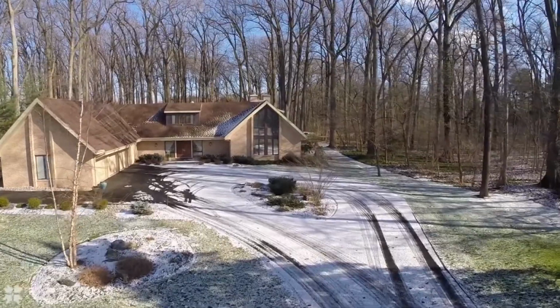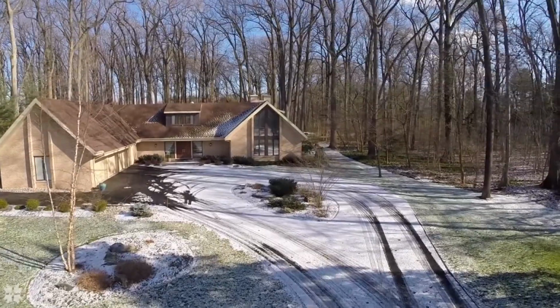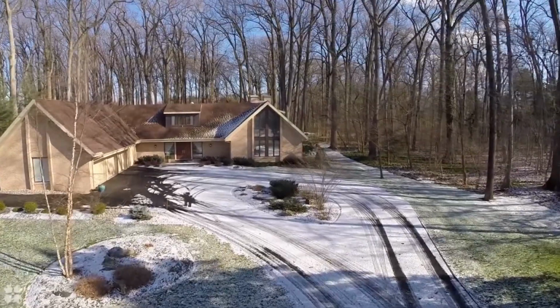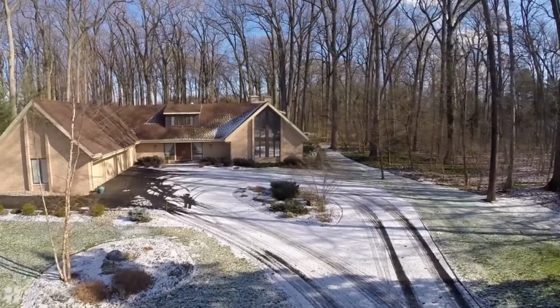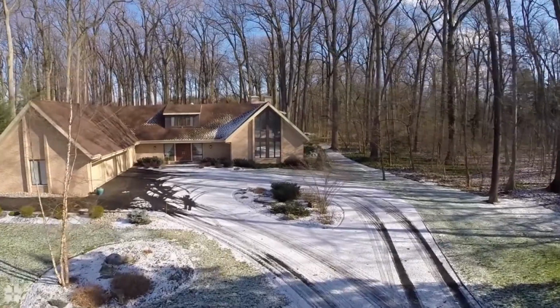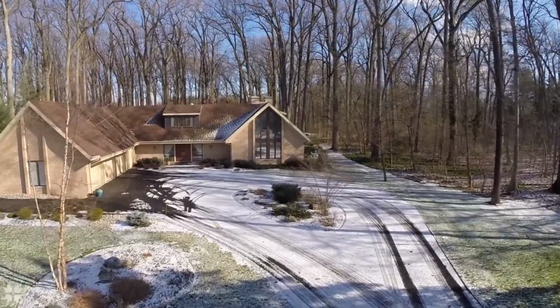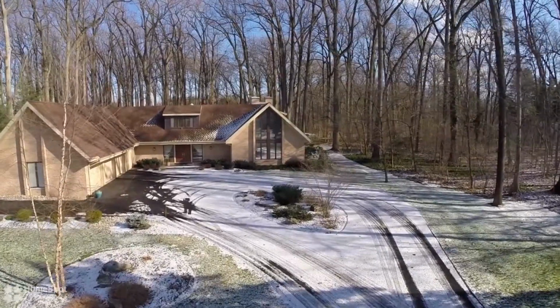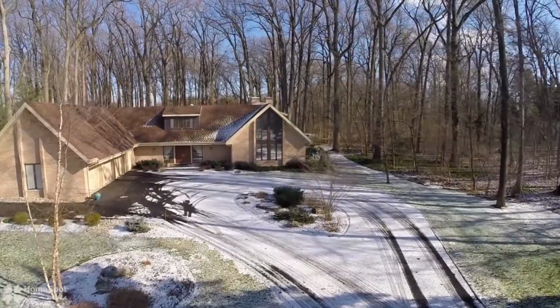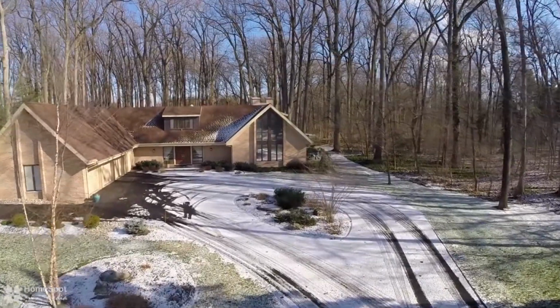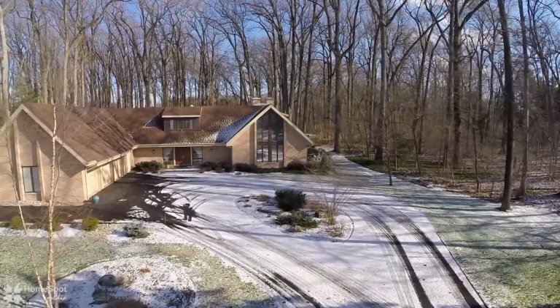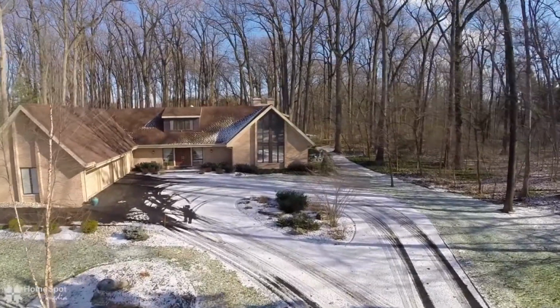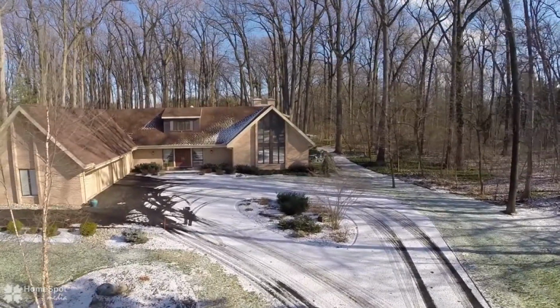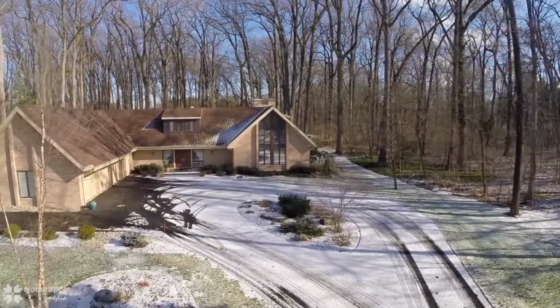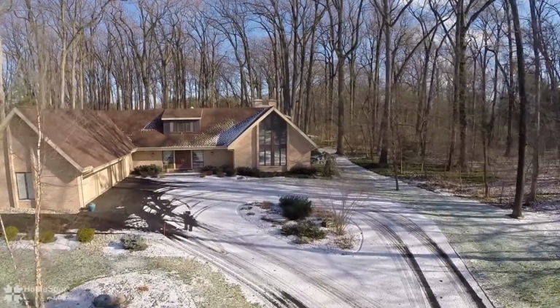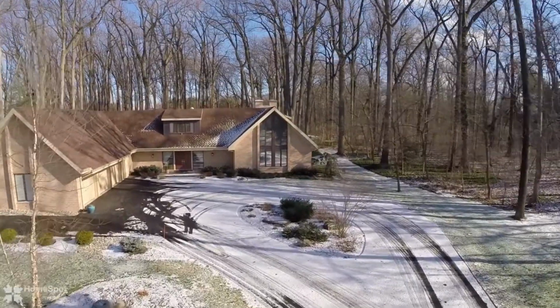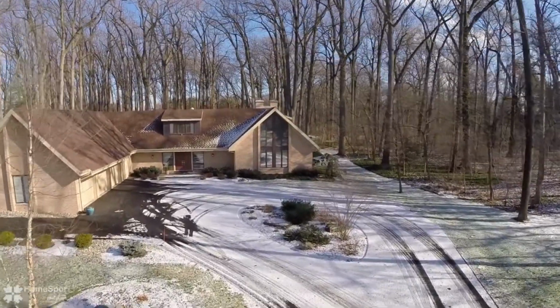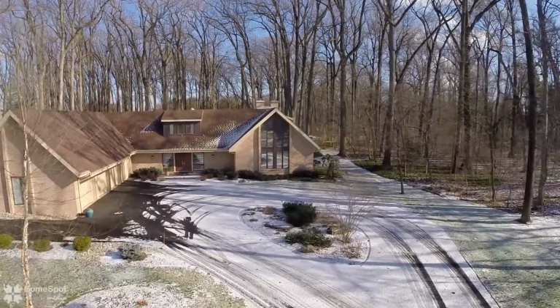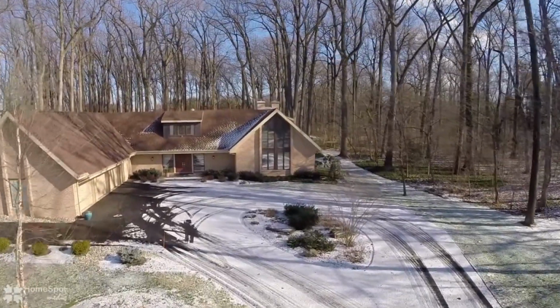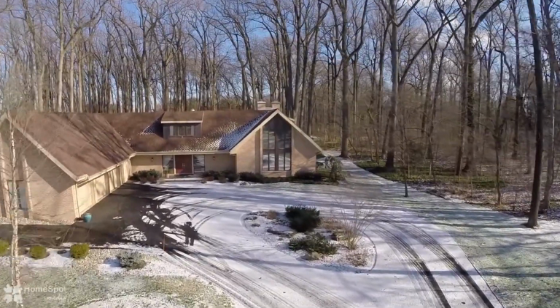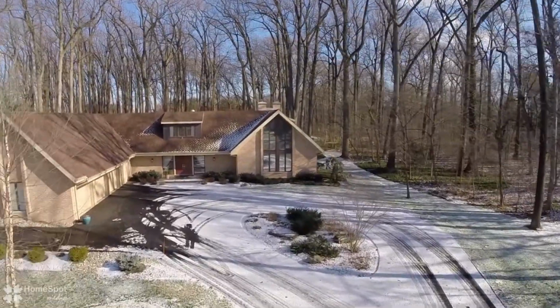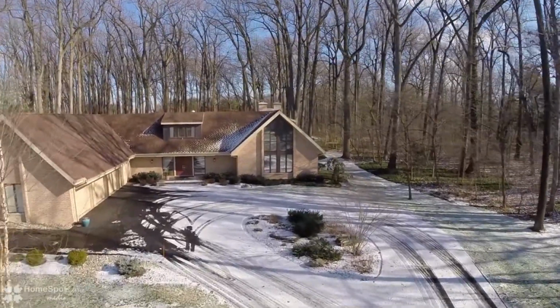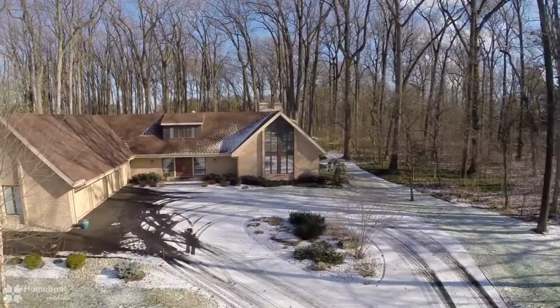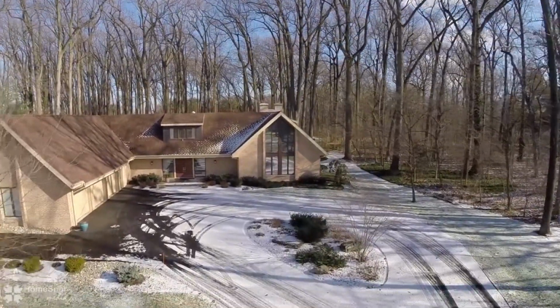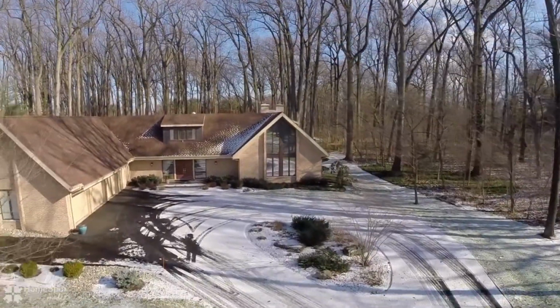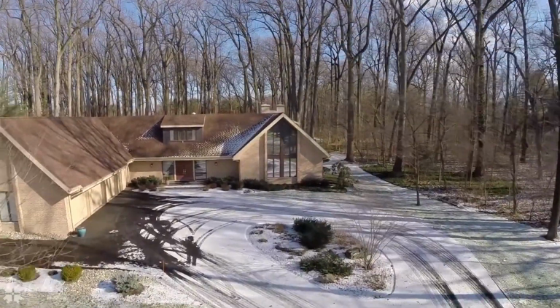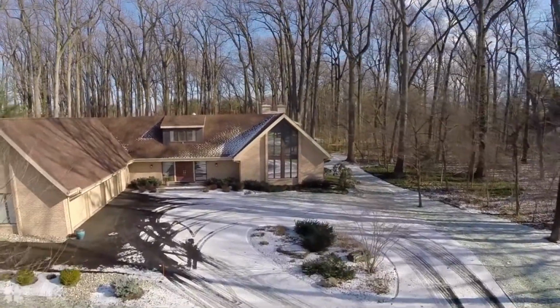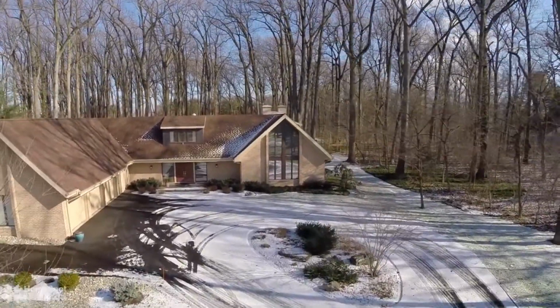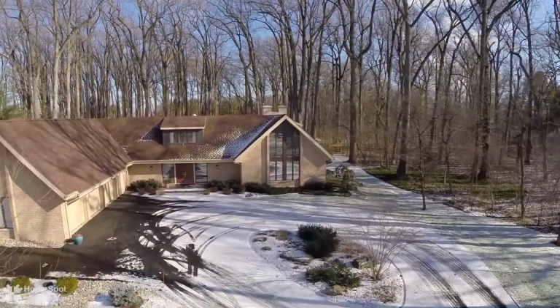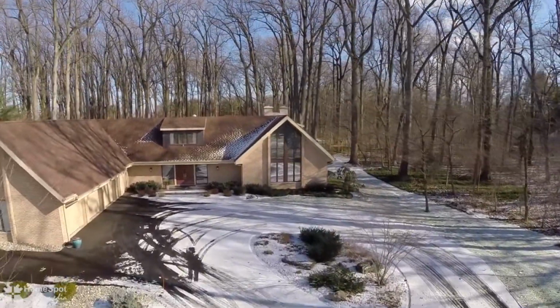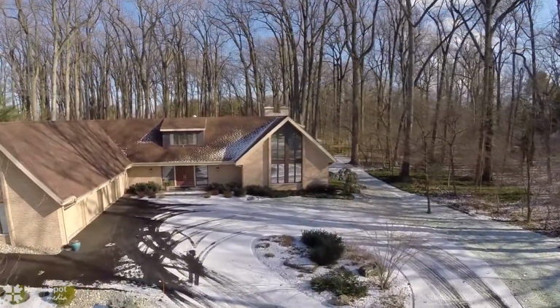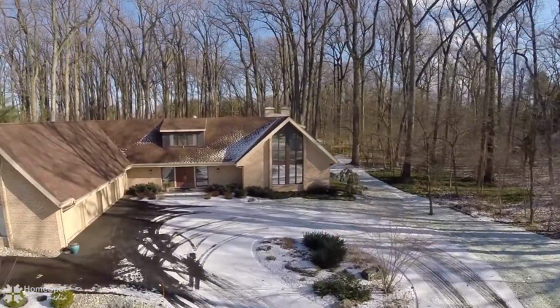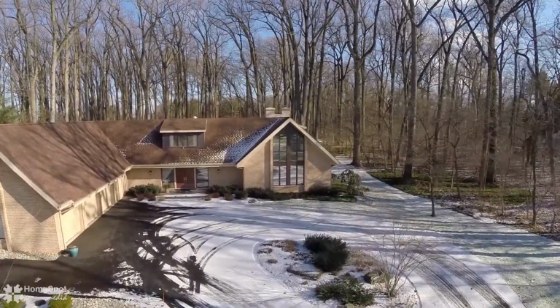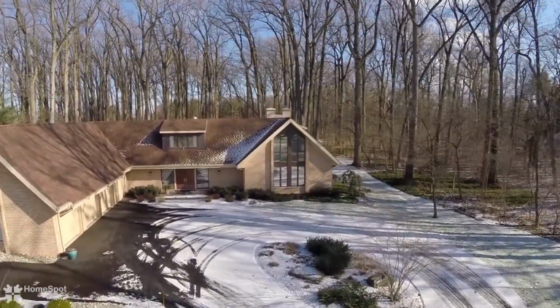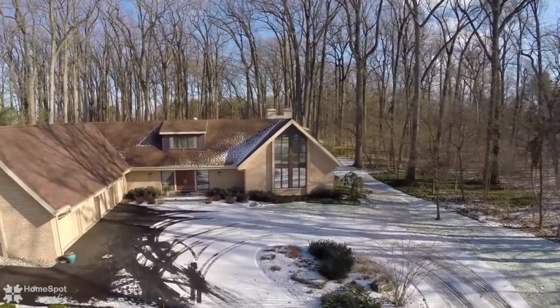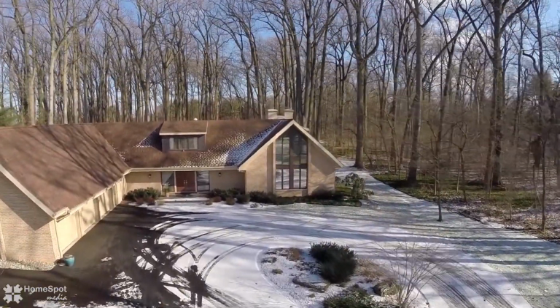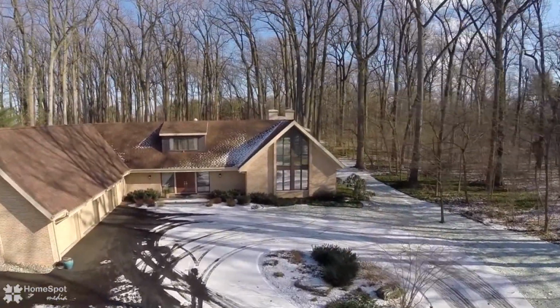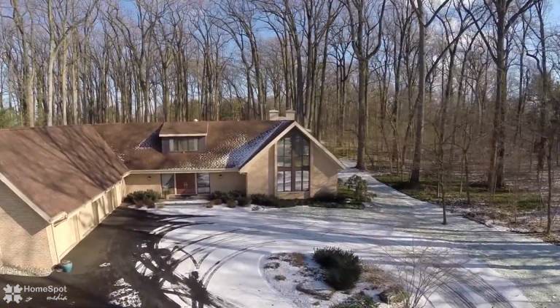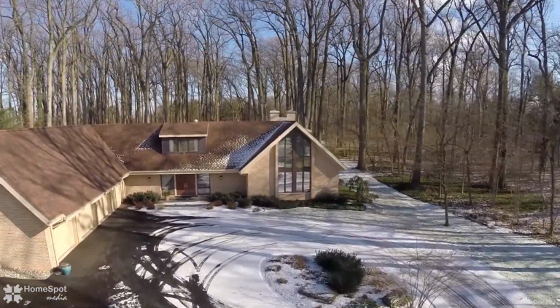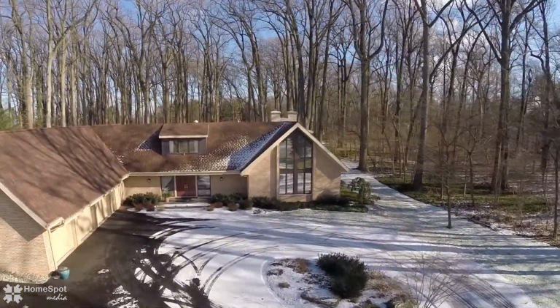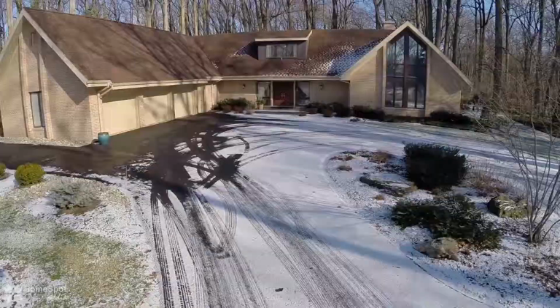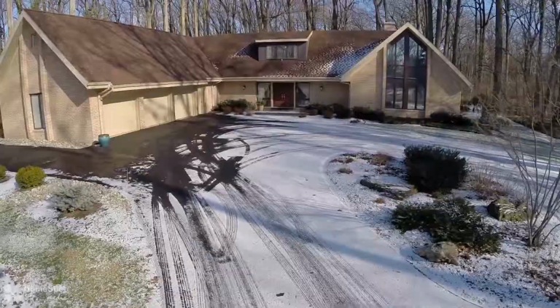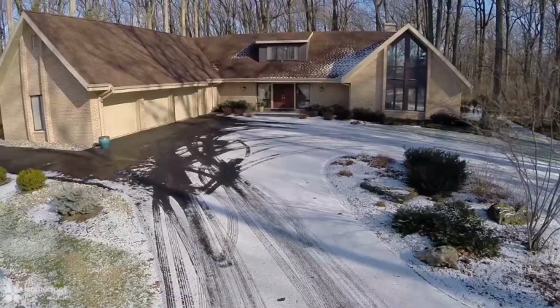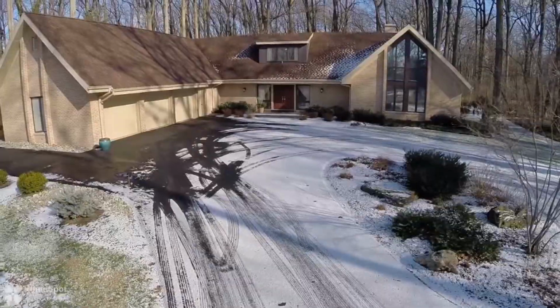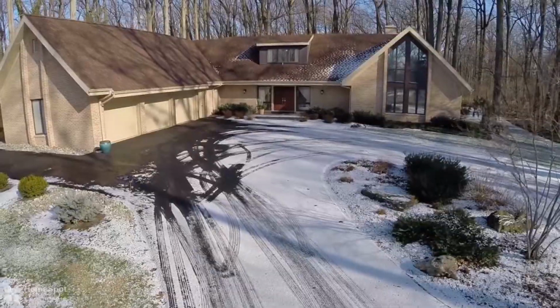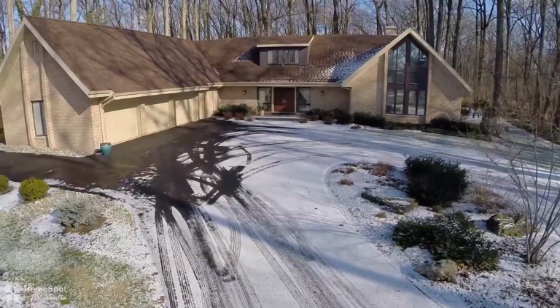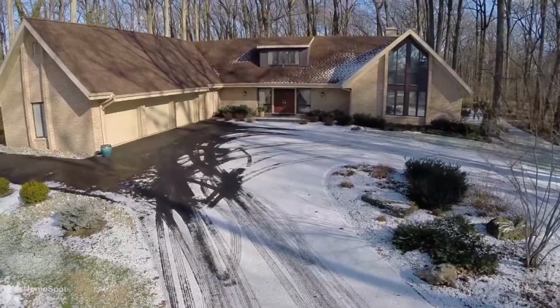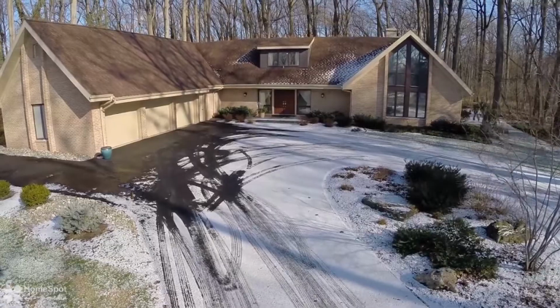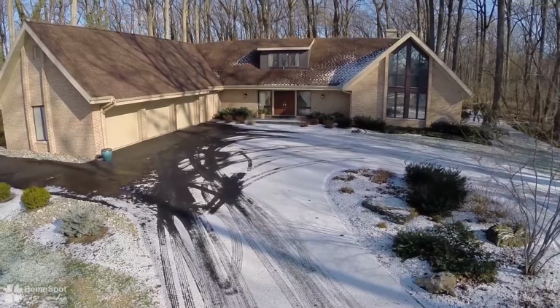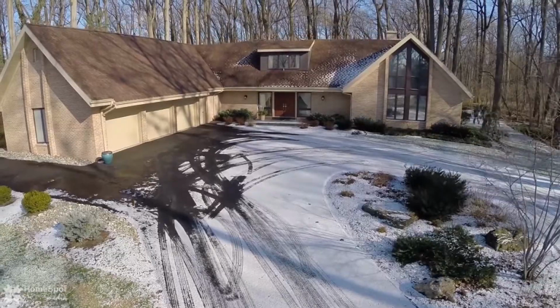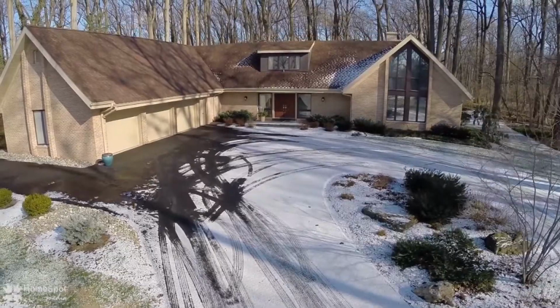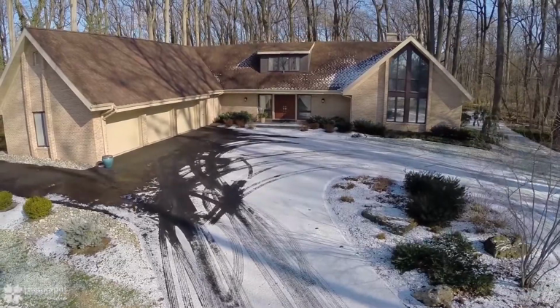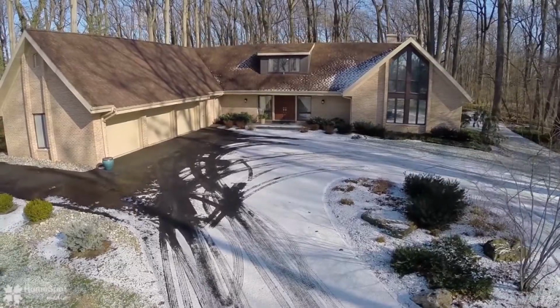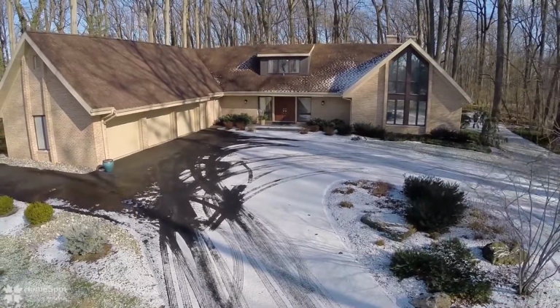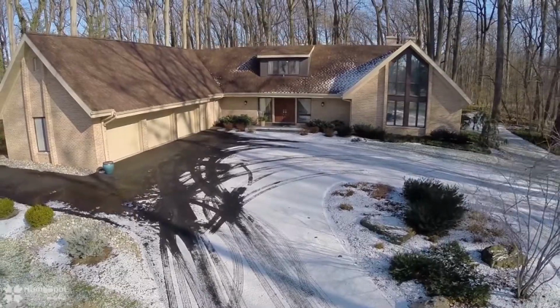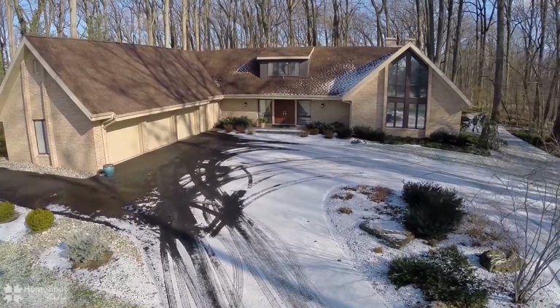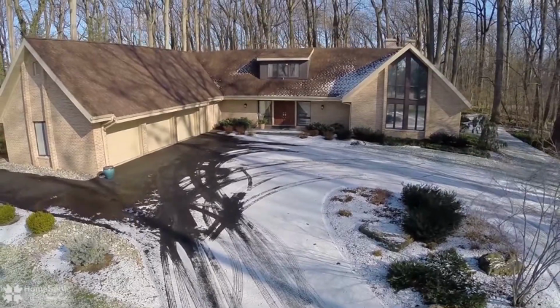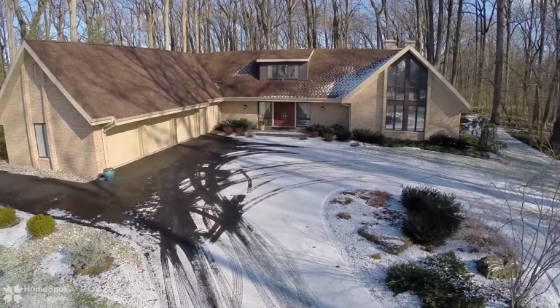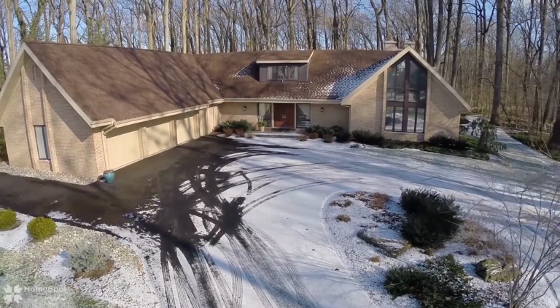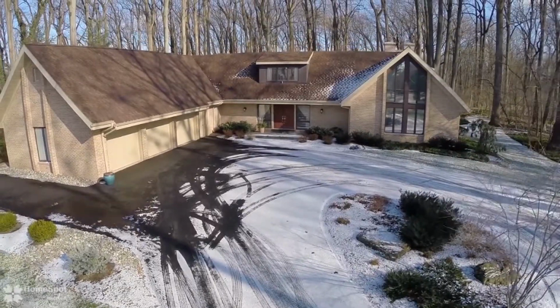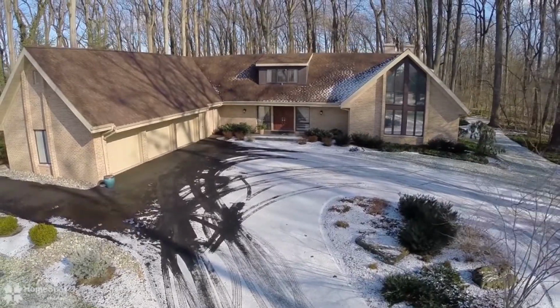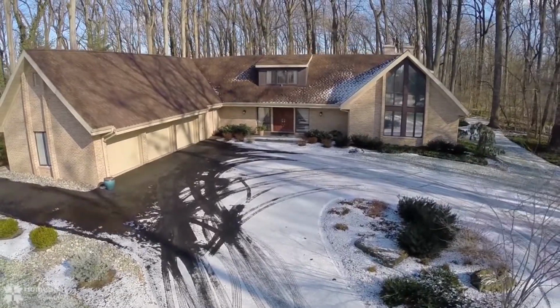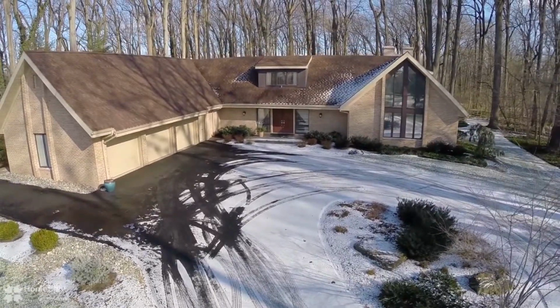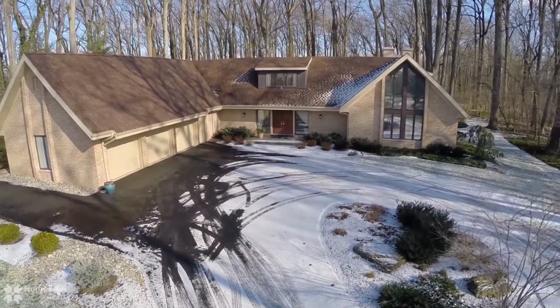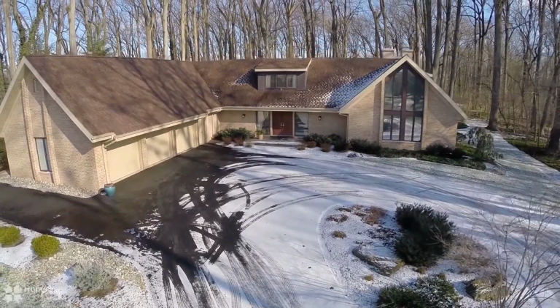Welcome to this beautiful executive home nestled on a private acre lot in the Robin Hood section of Lehigh Parkway.